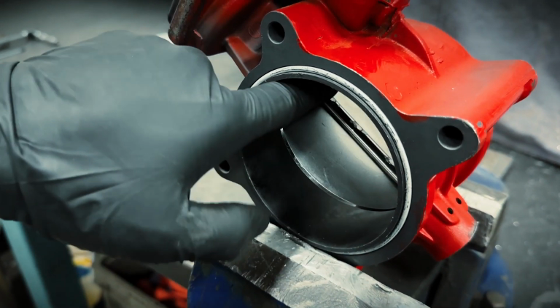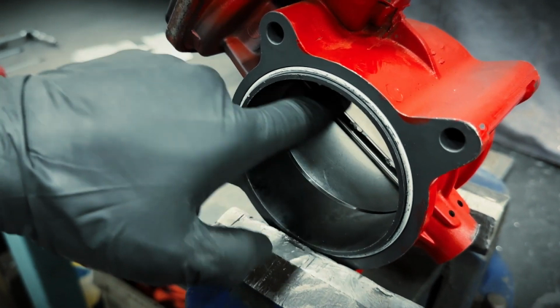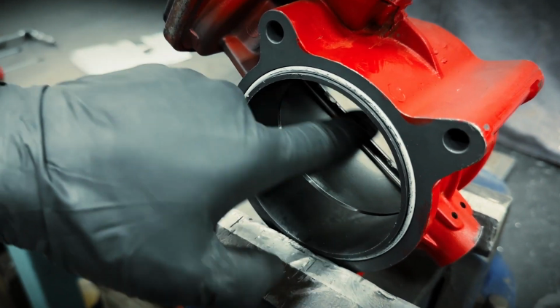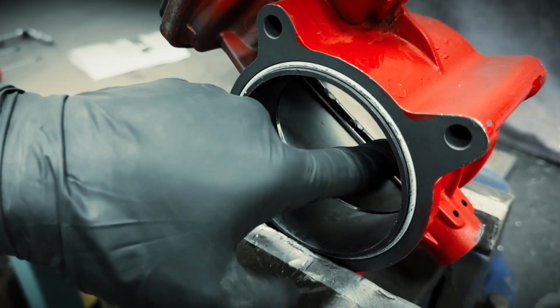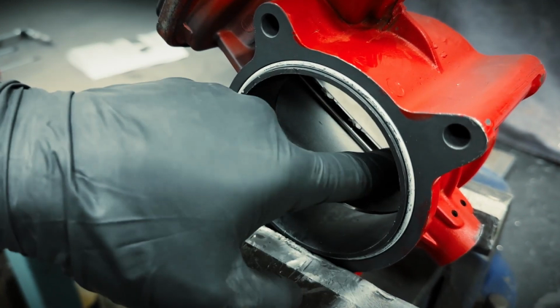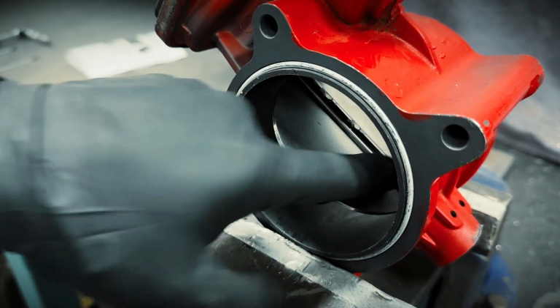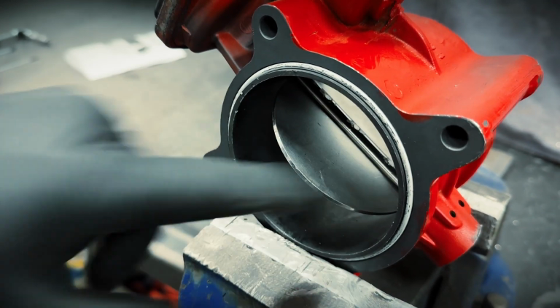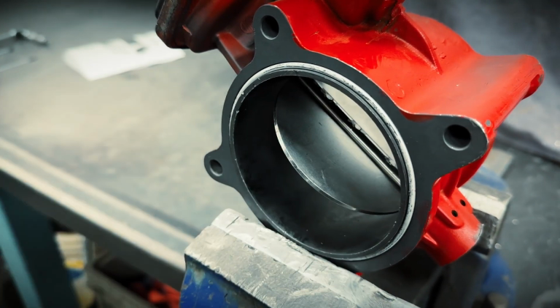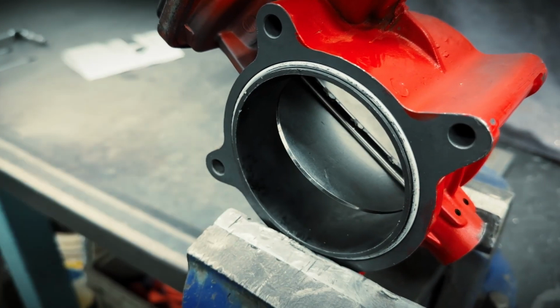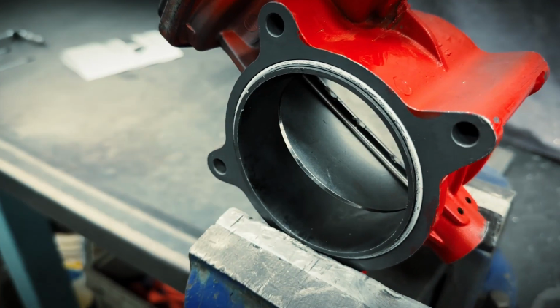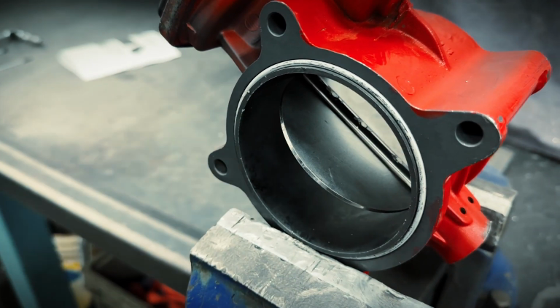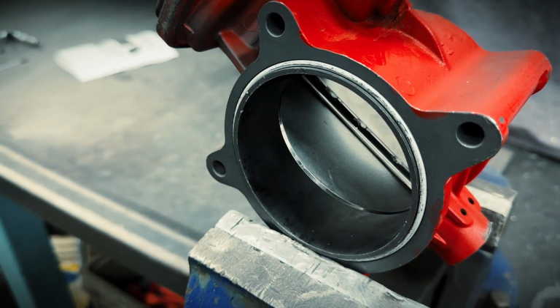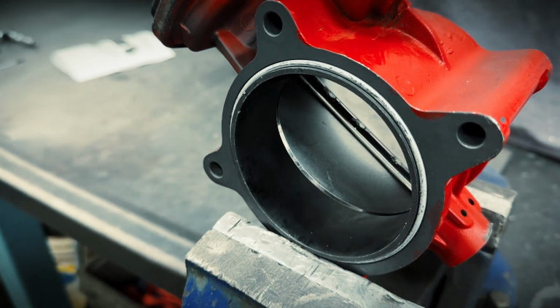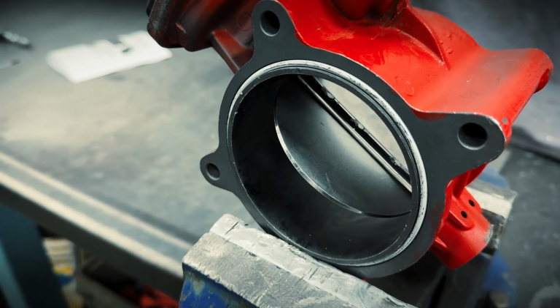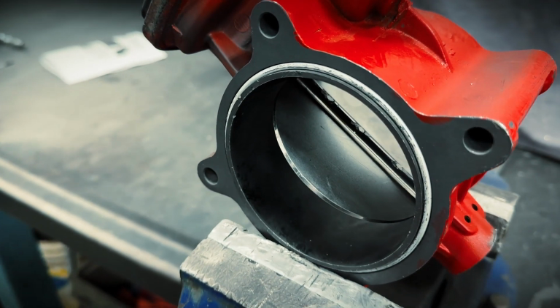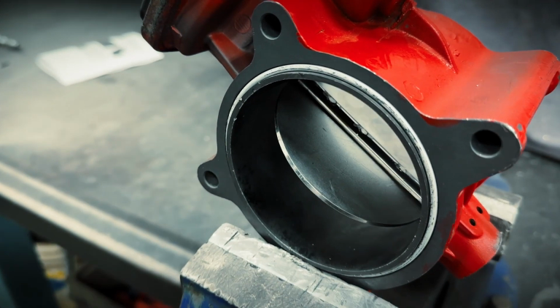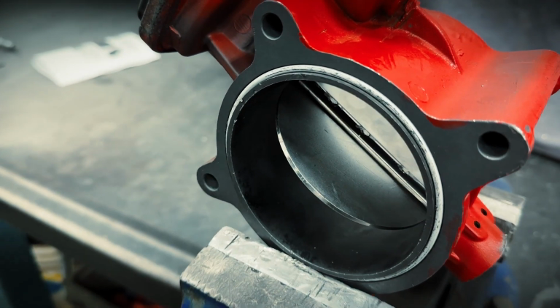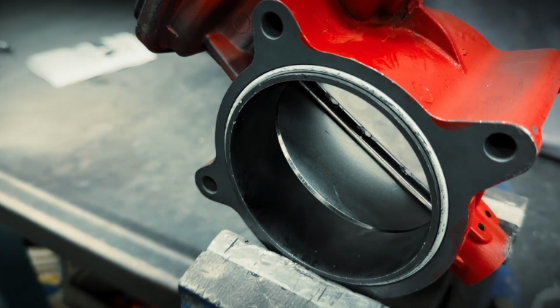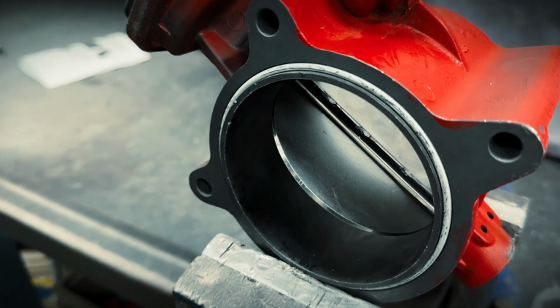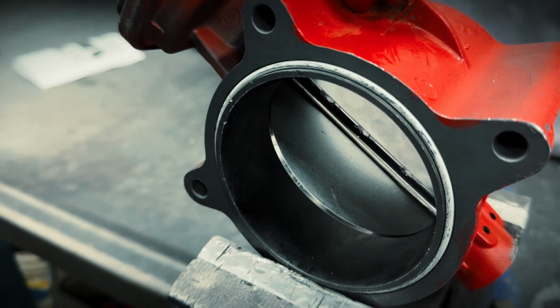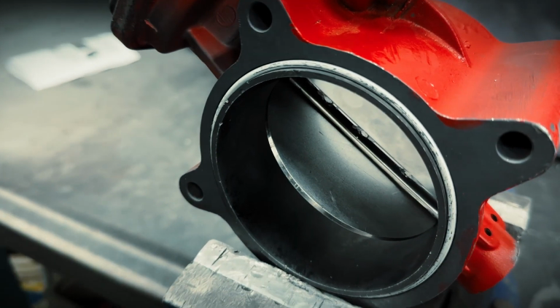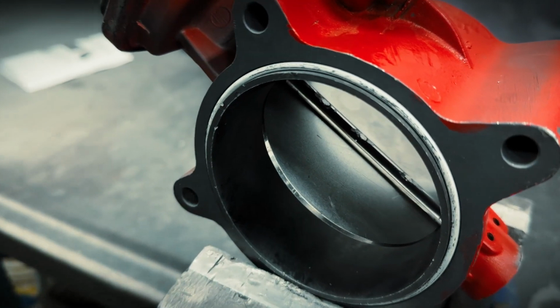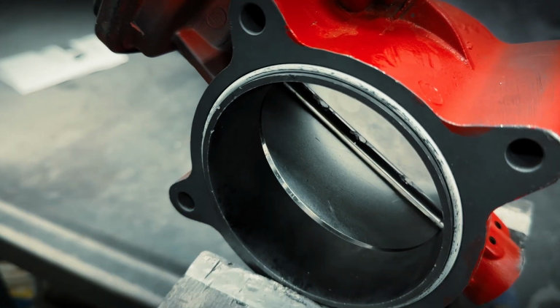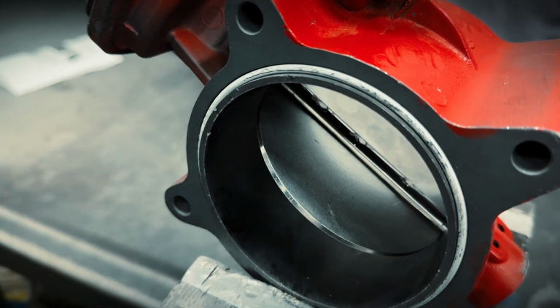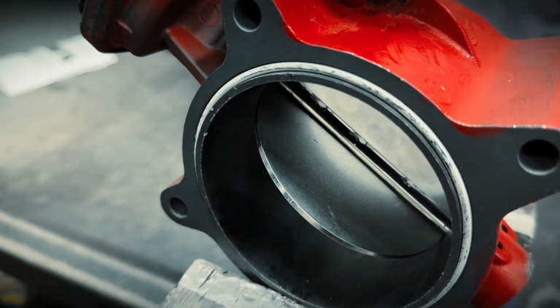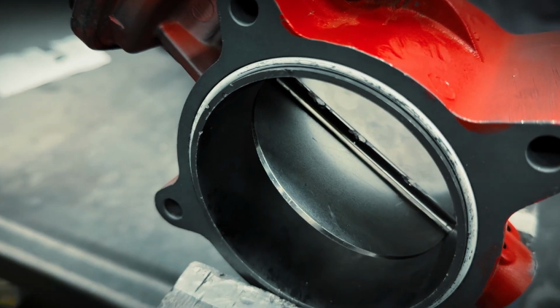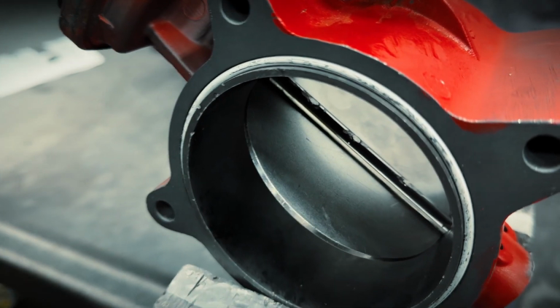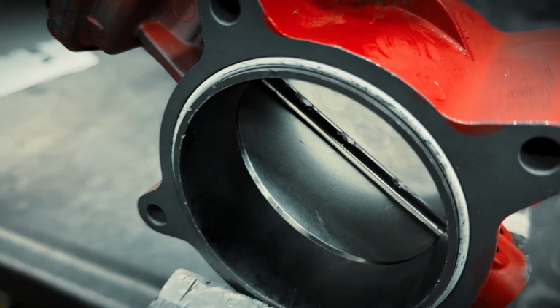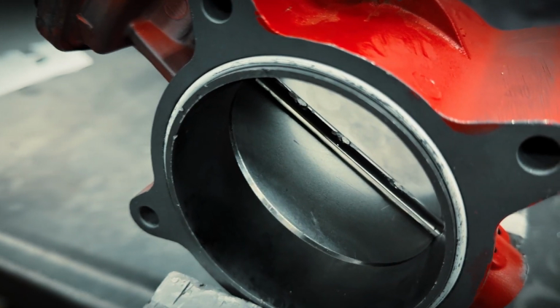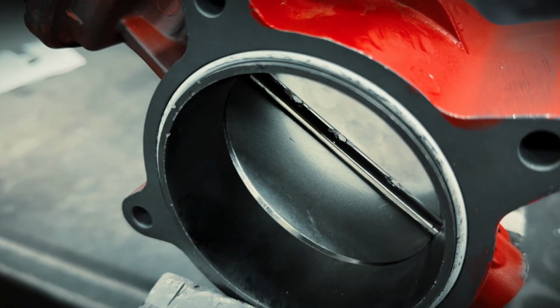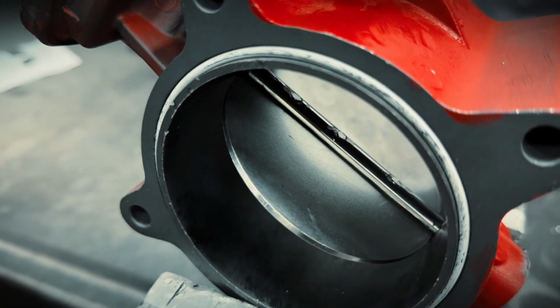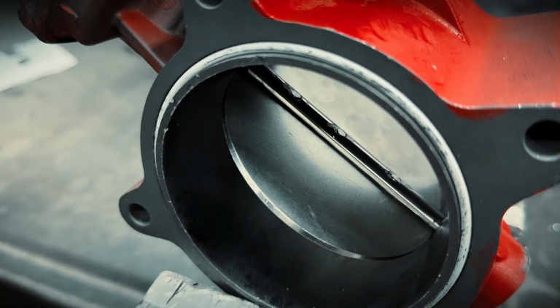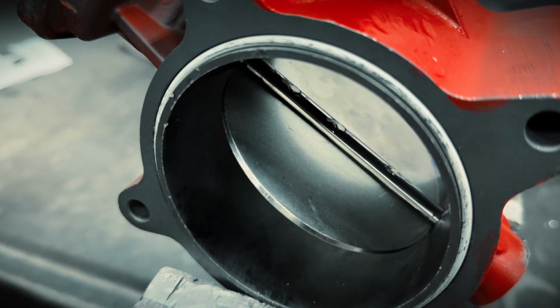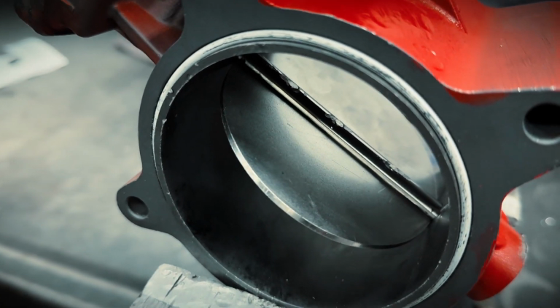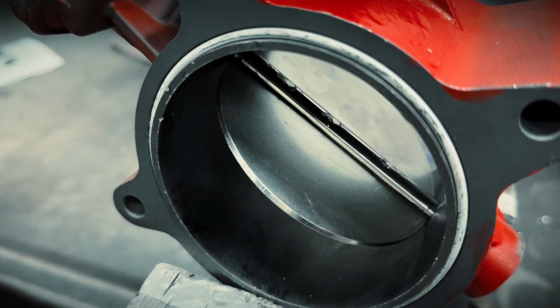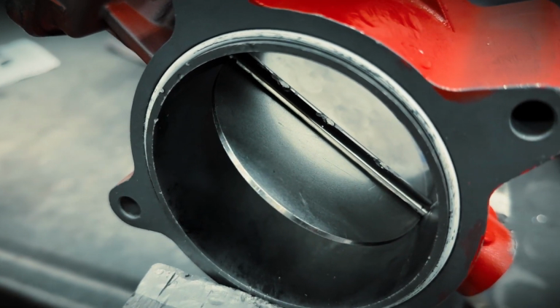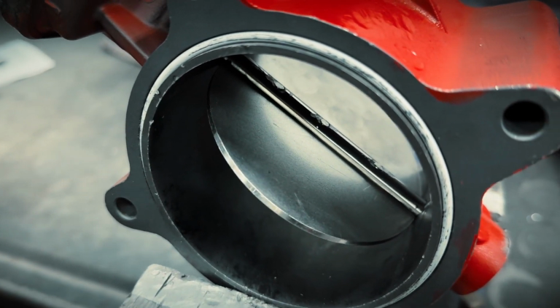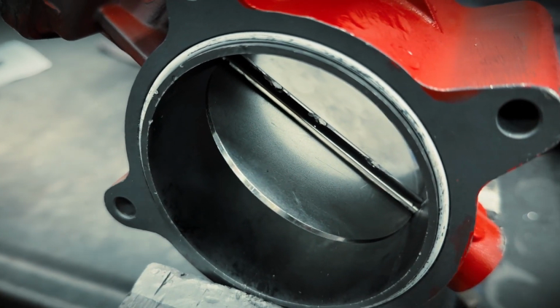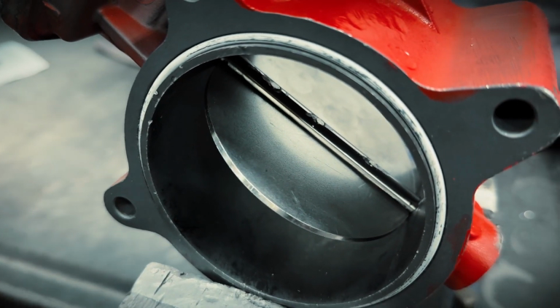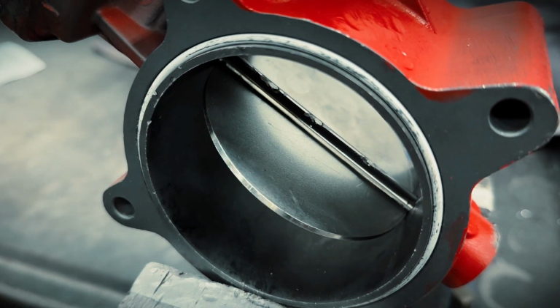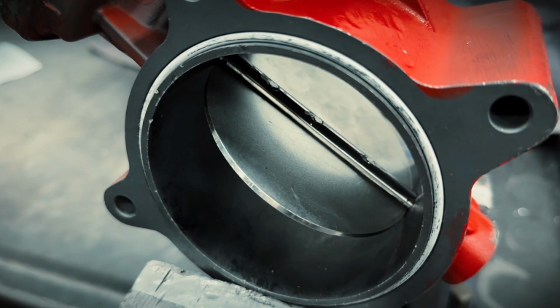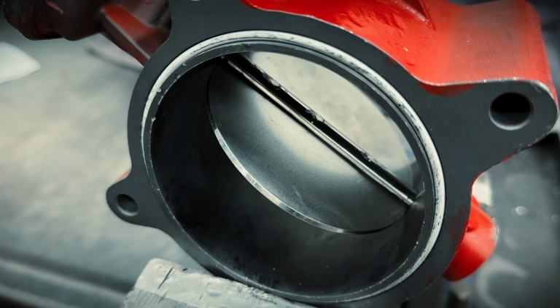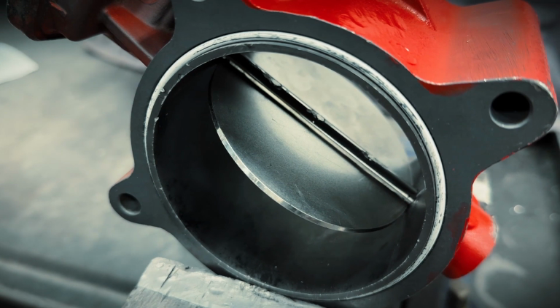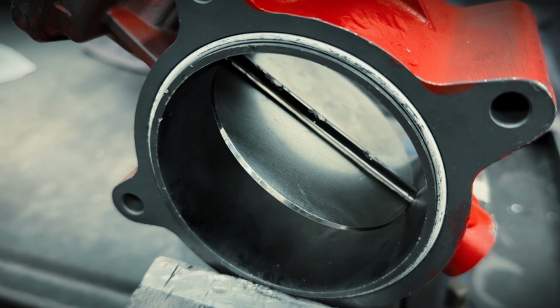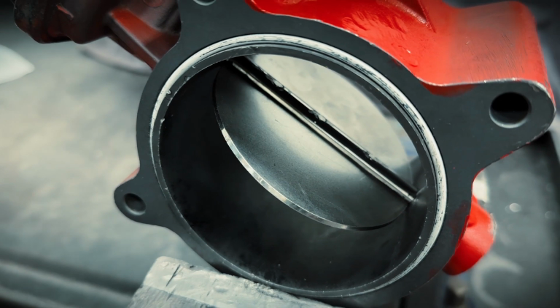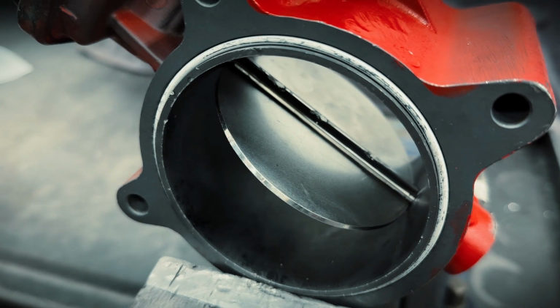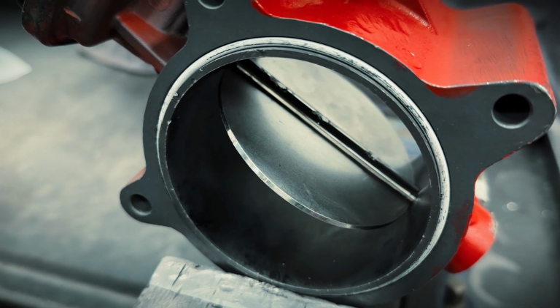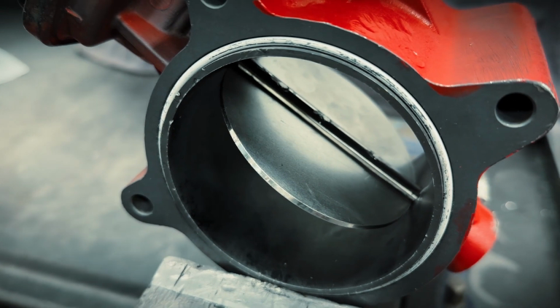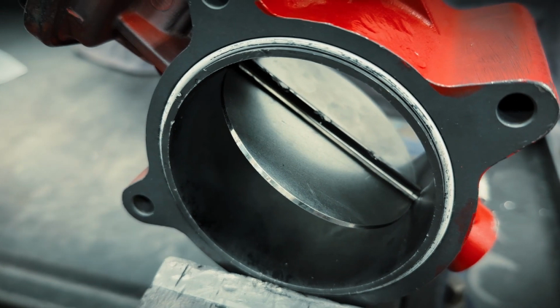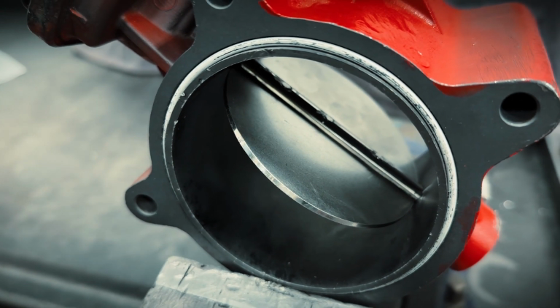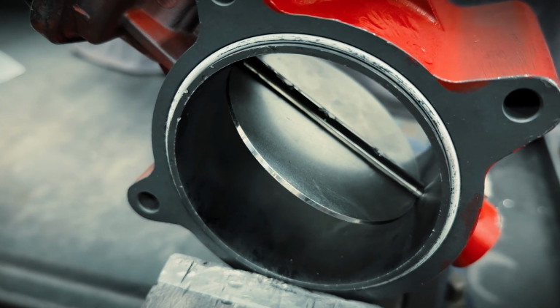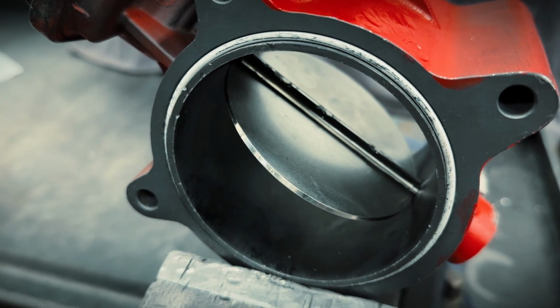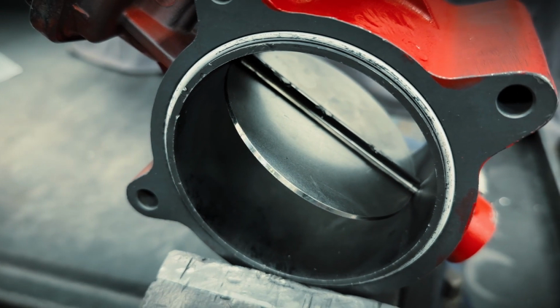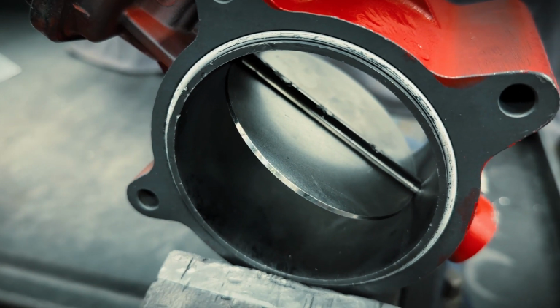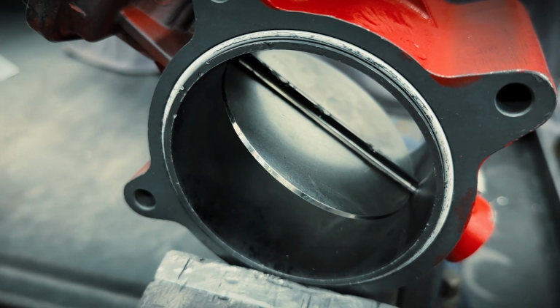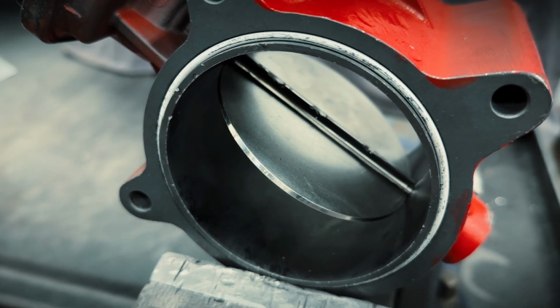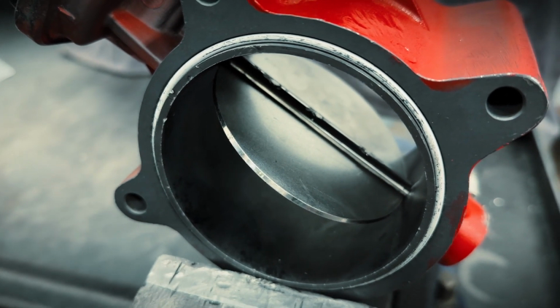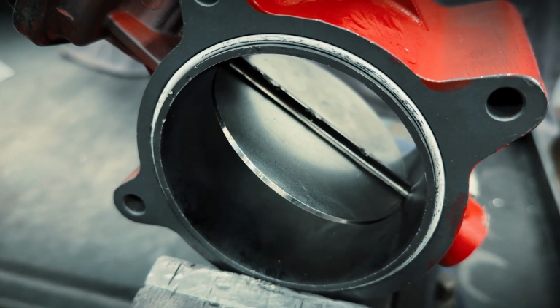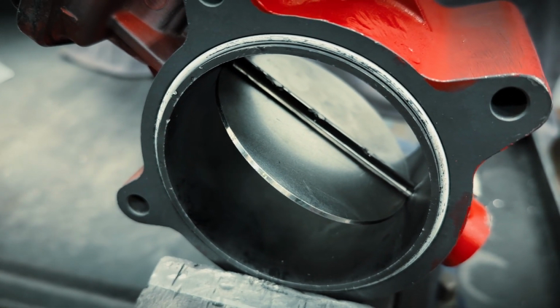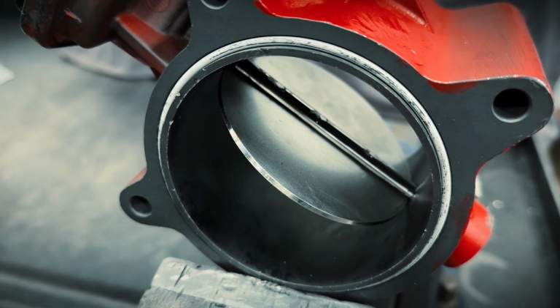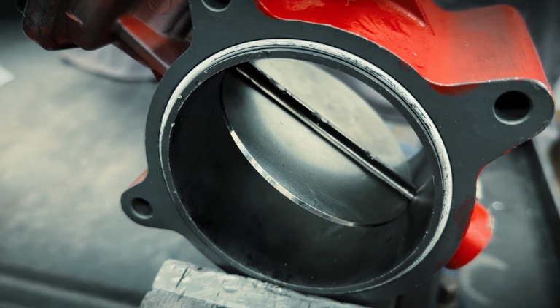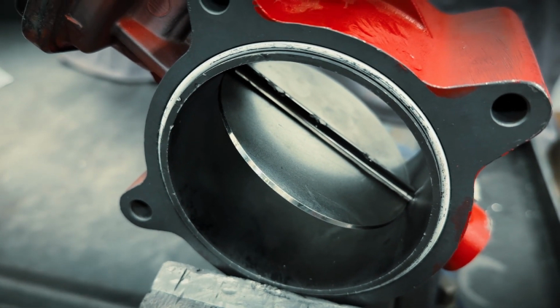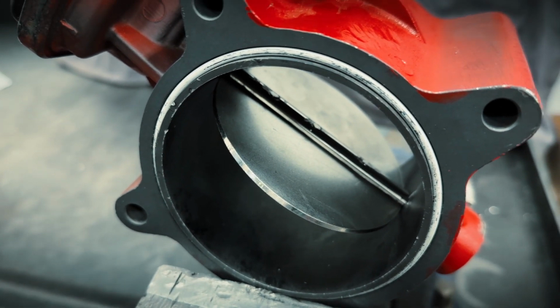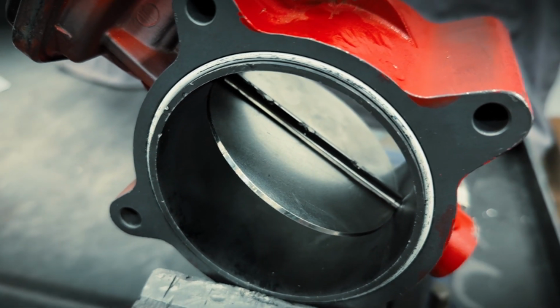Now they feel pretty good, so we'll try to loosen the screws. If they stick a bit, you should go back and grind just a touch more off of these.